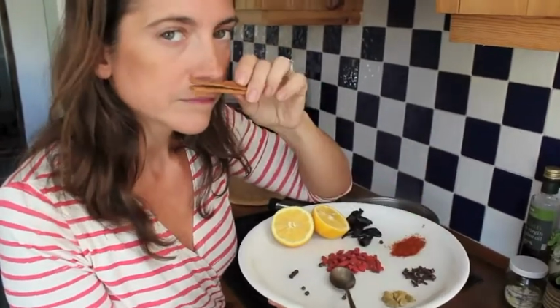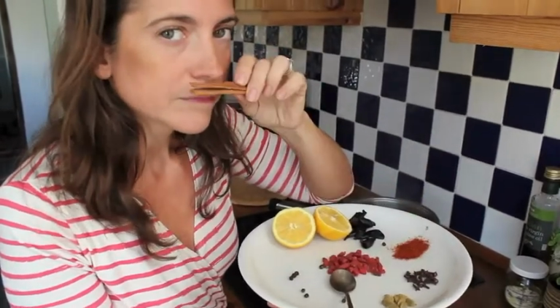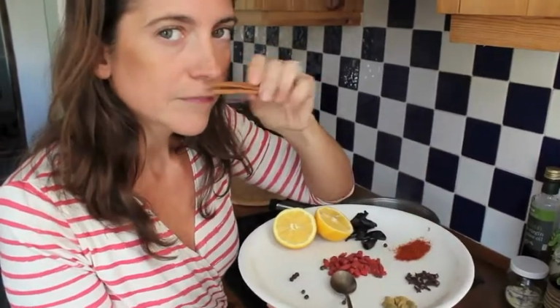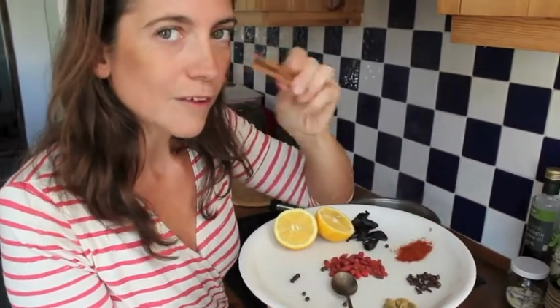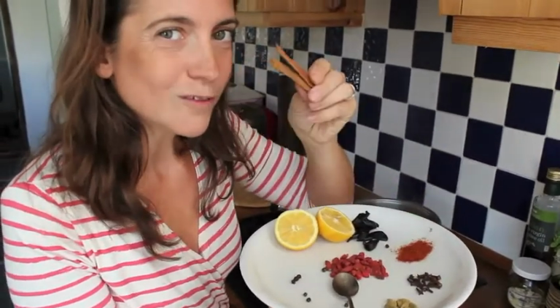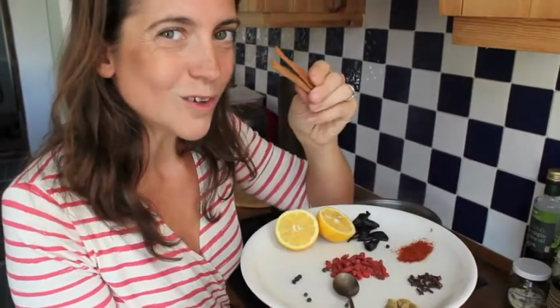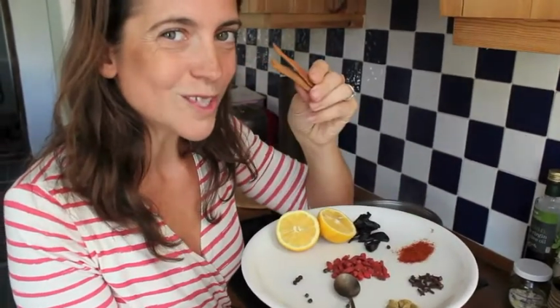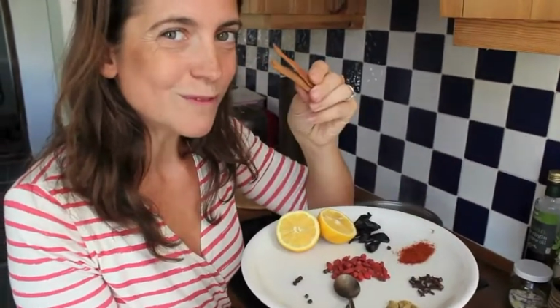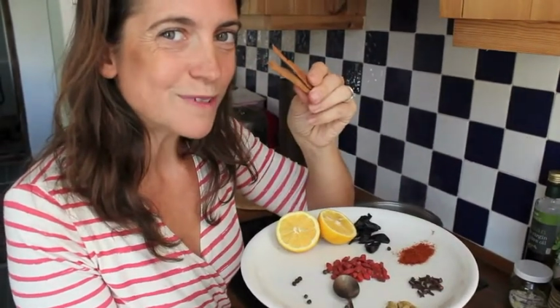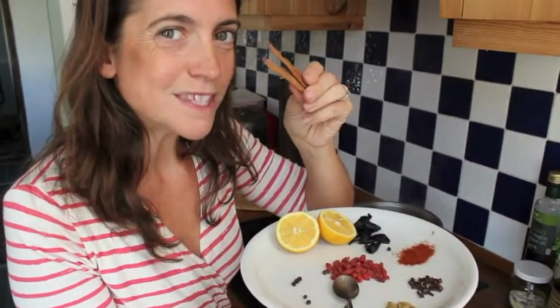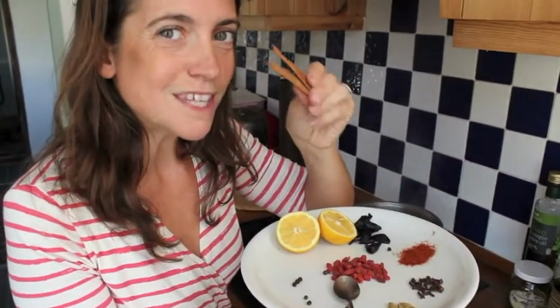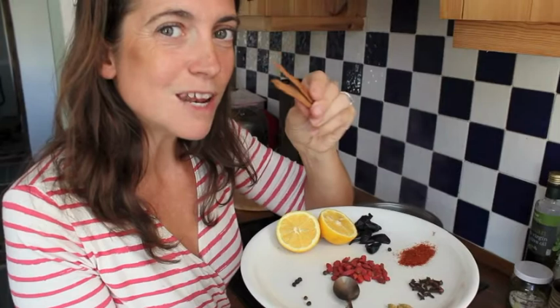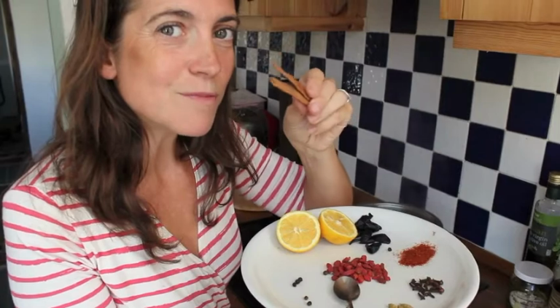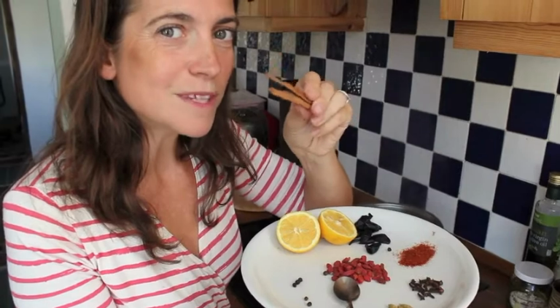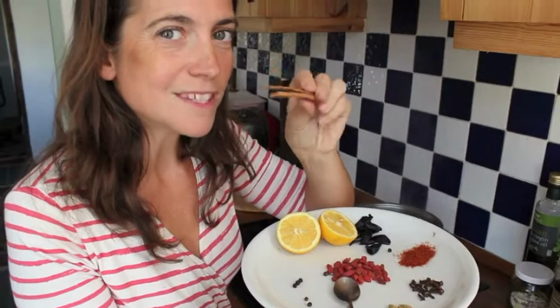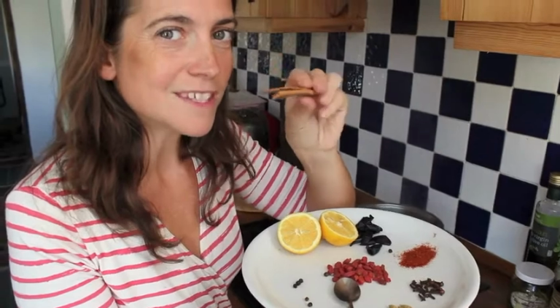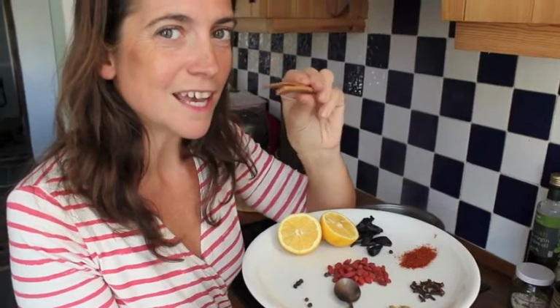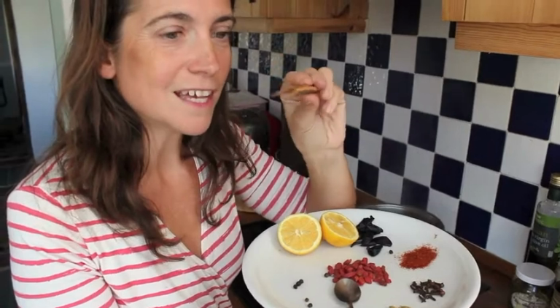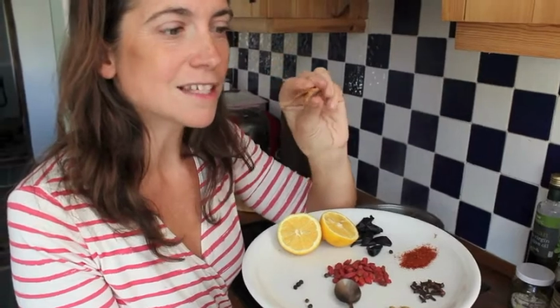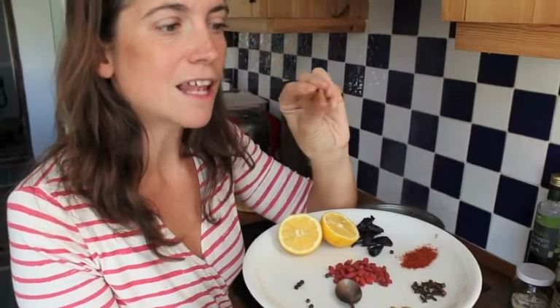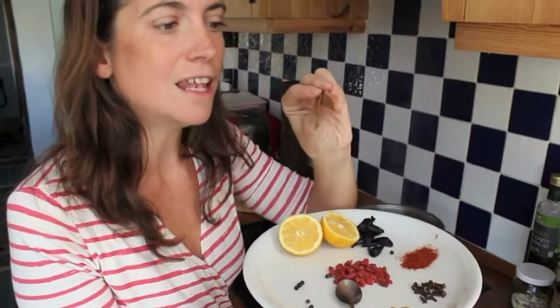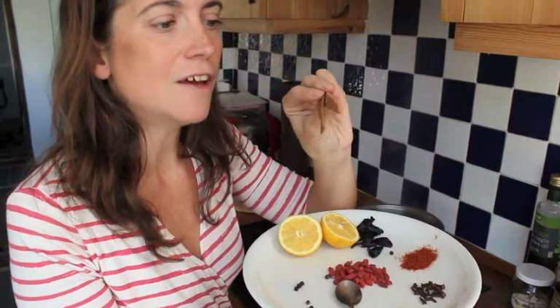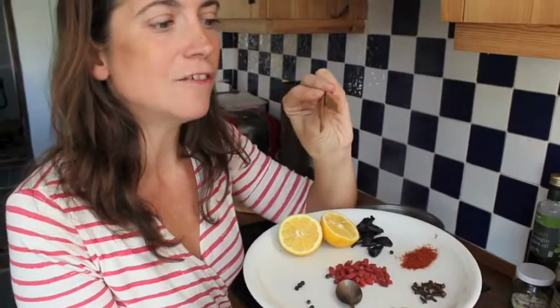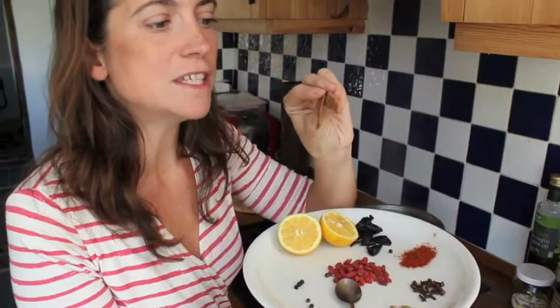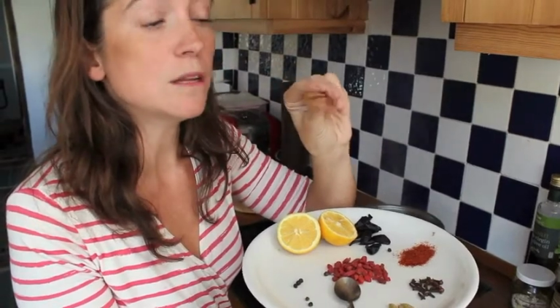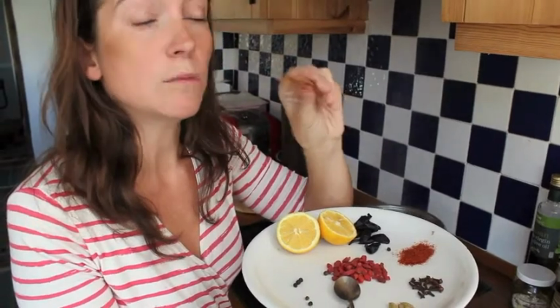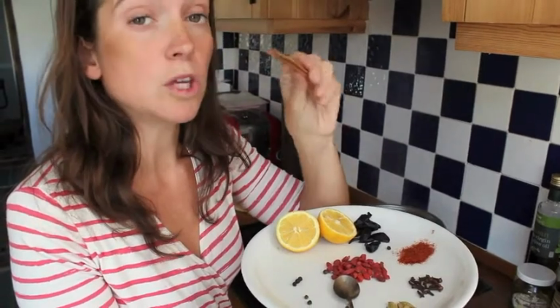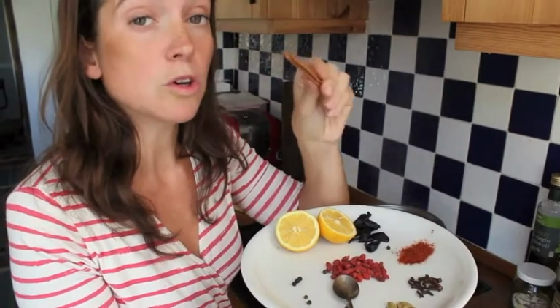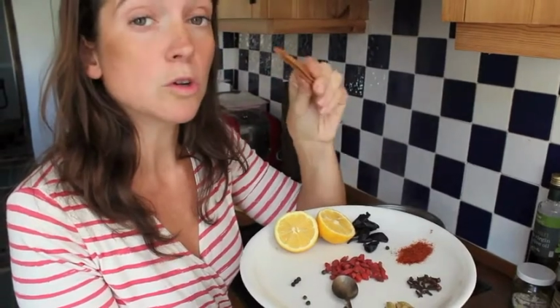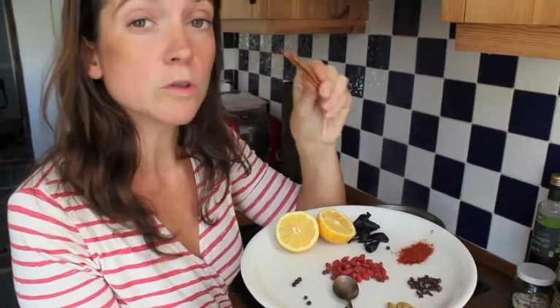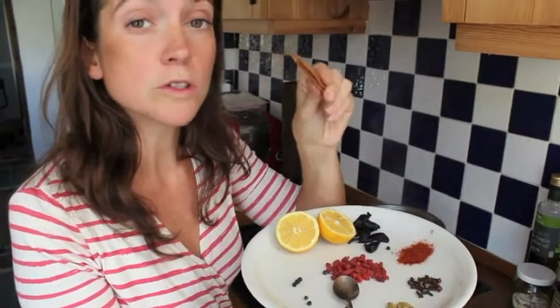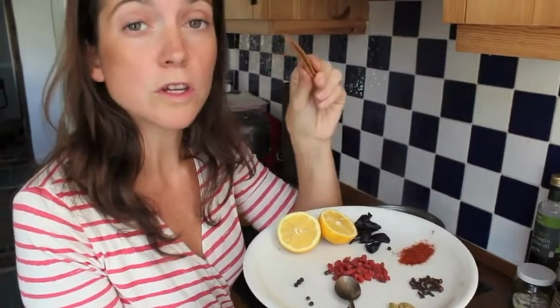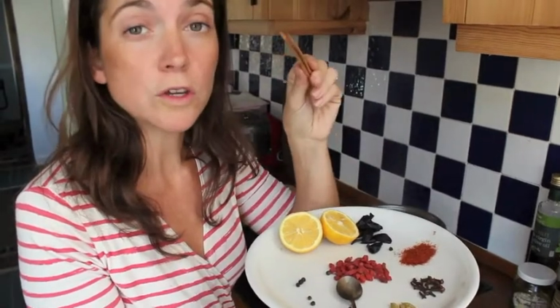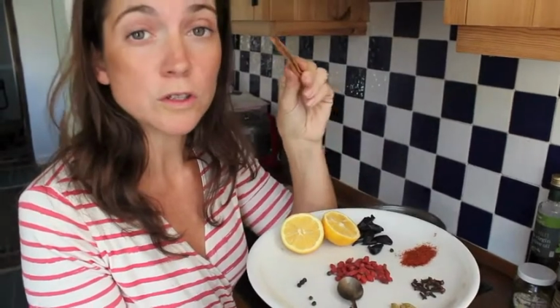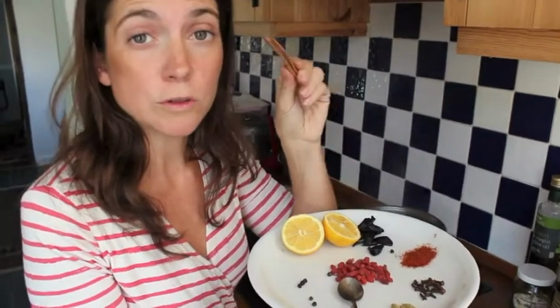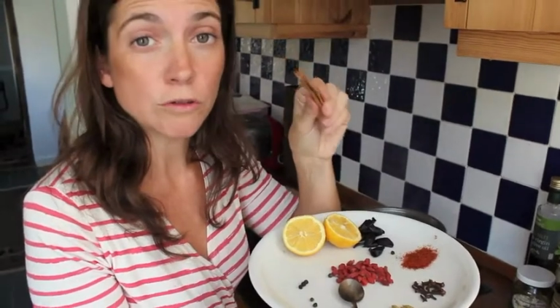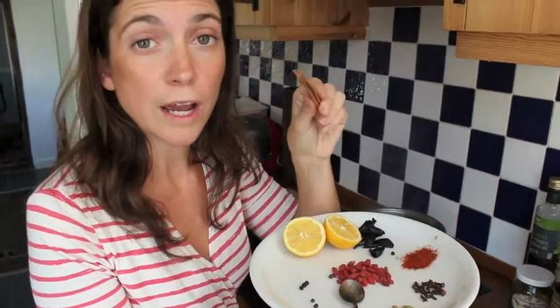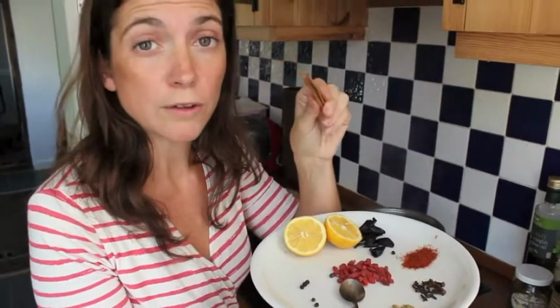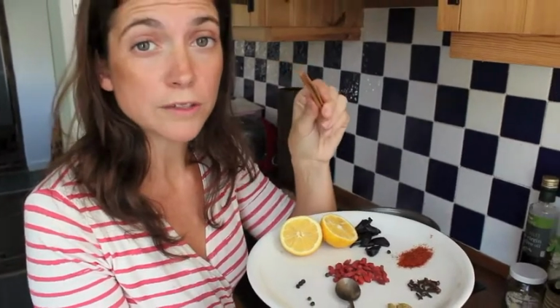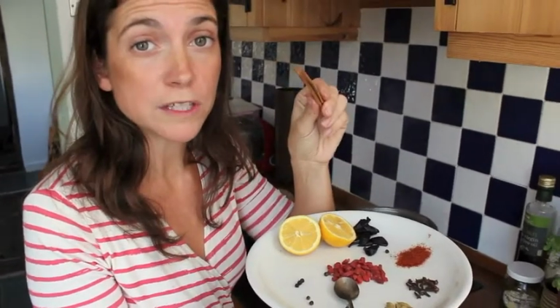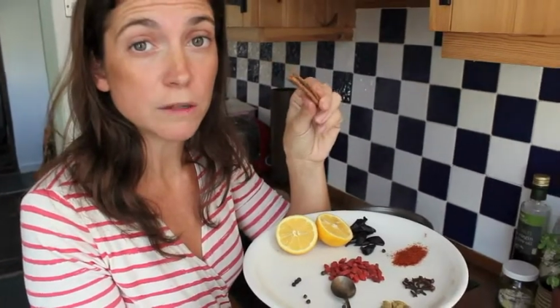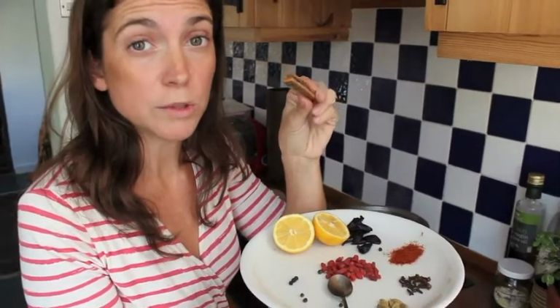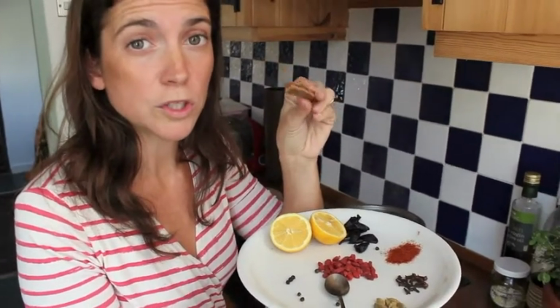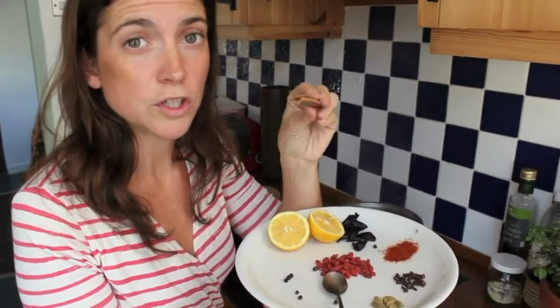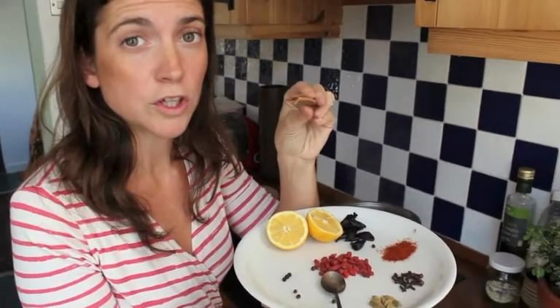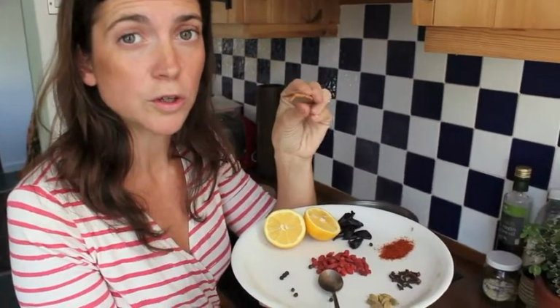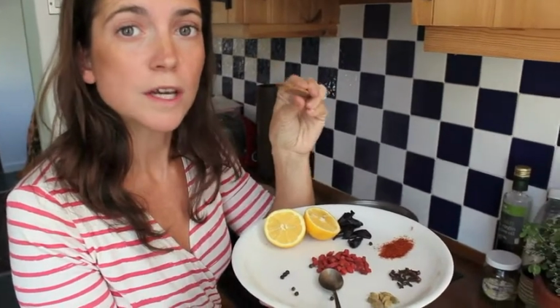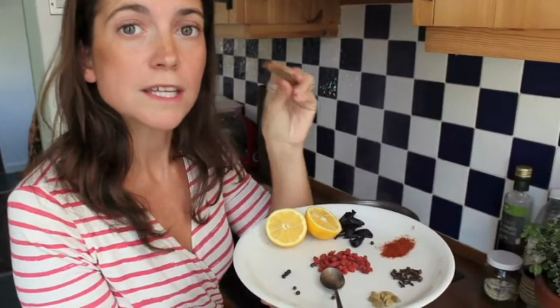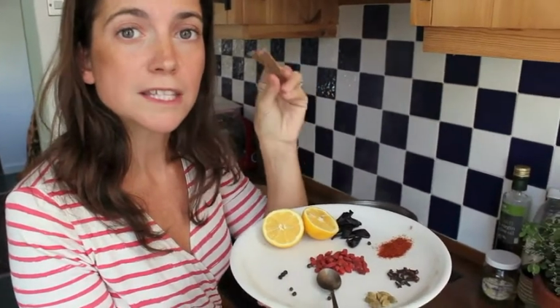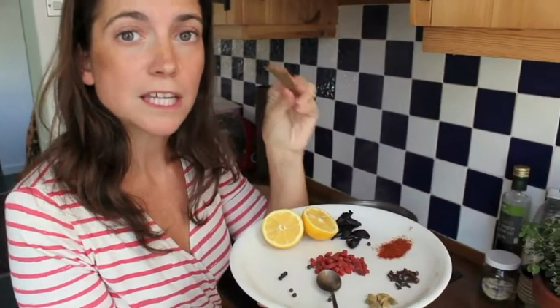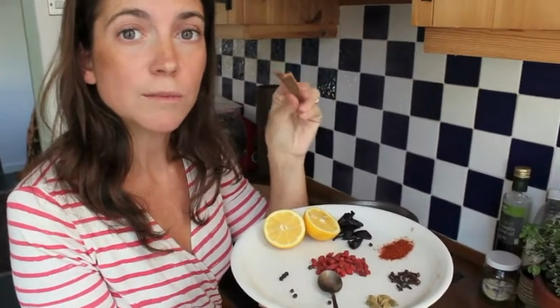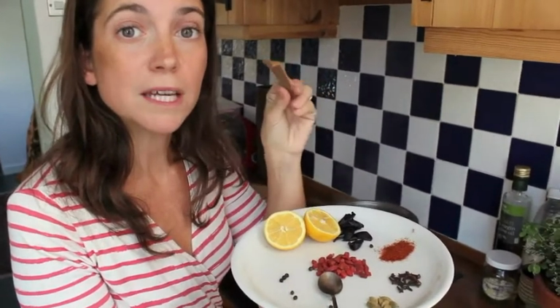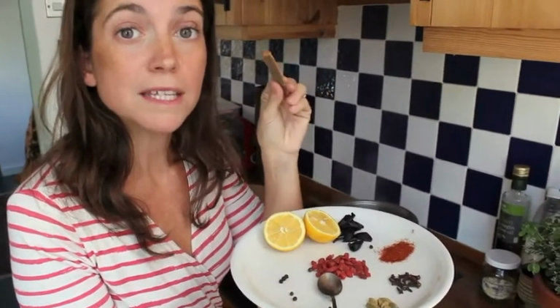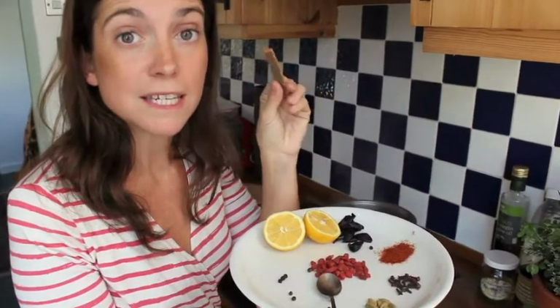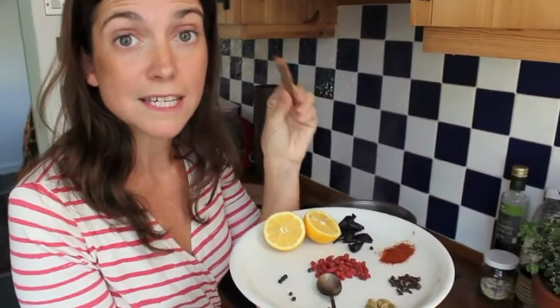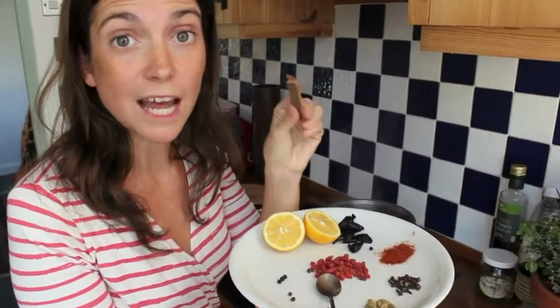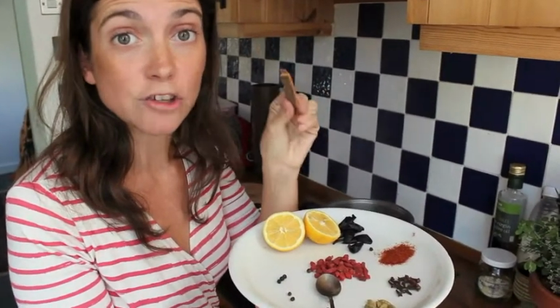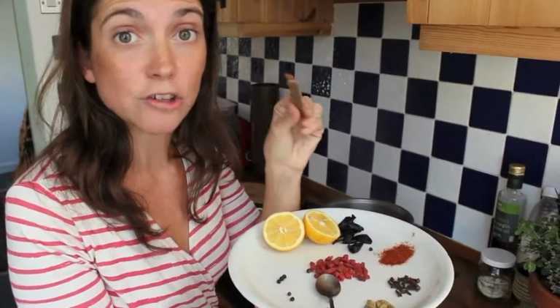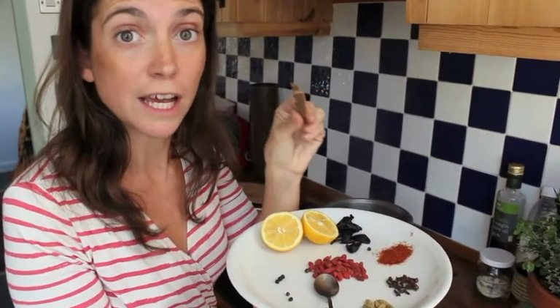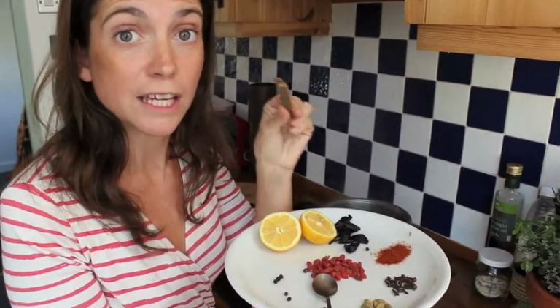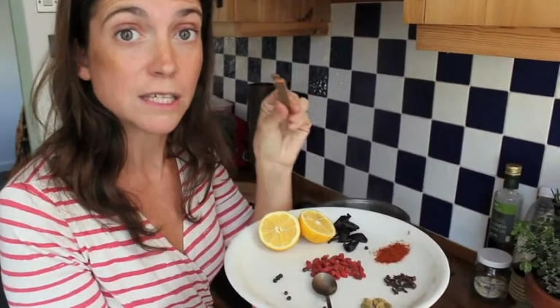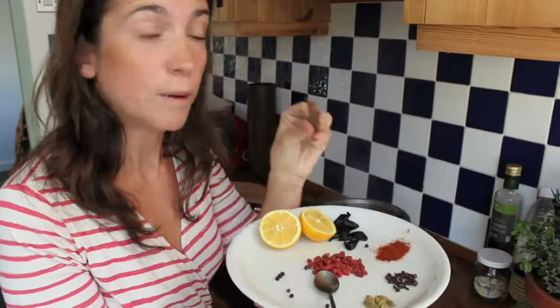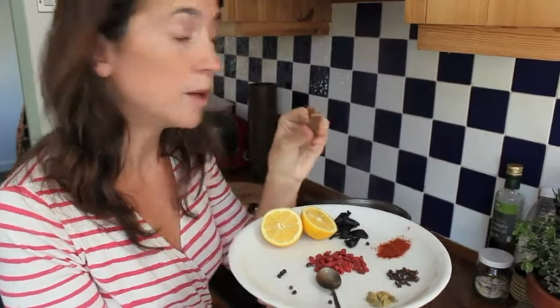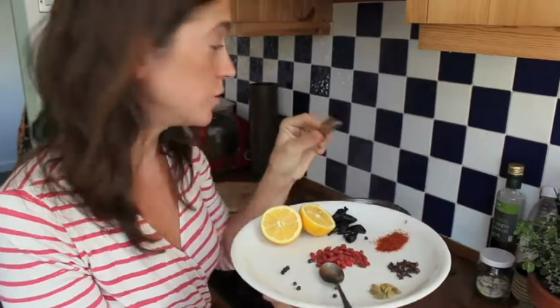I've got some cinnamon sticks — lovely cinnamon. You can also use ground cinnamon too. Cinnamon is a natural antibiotic.